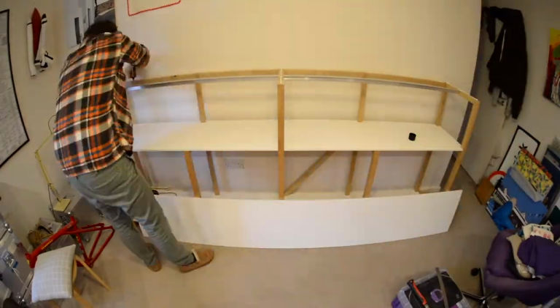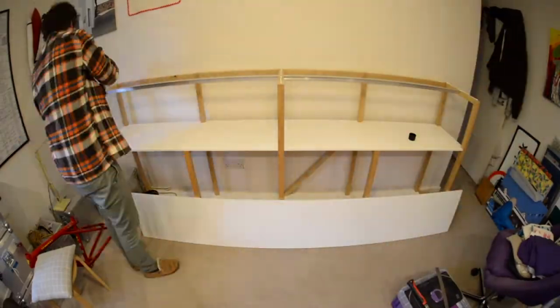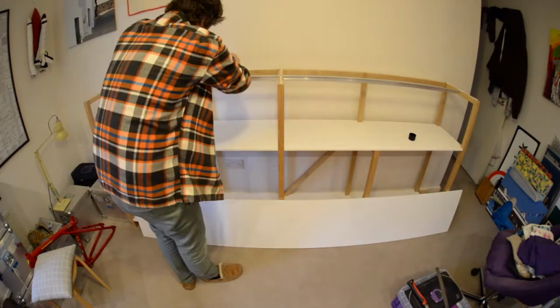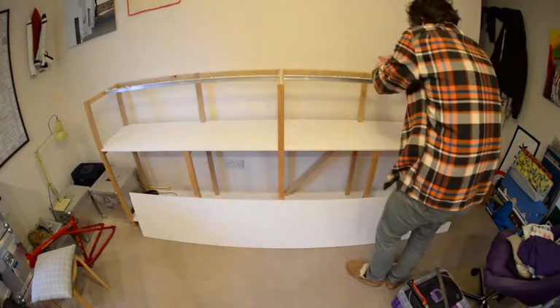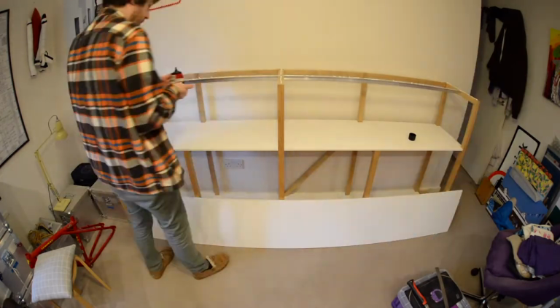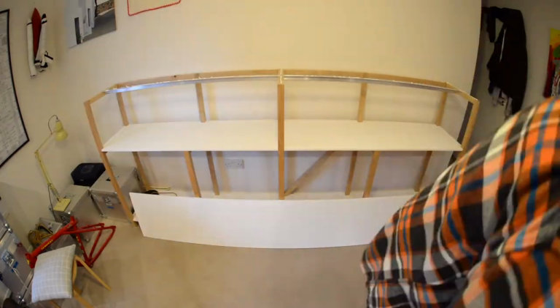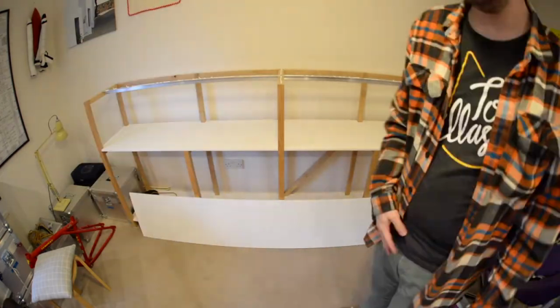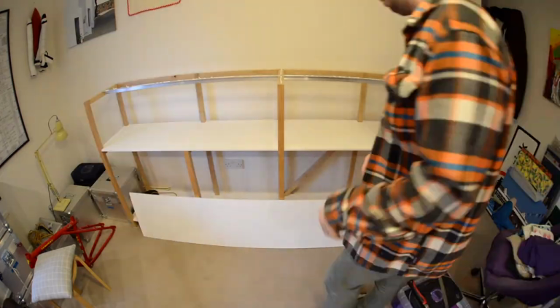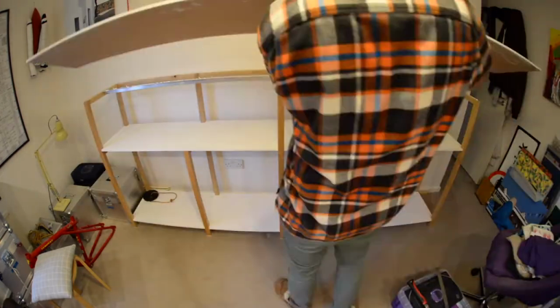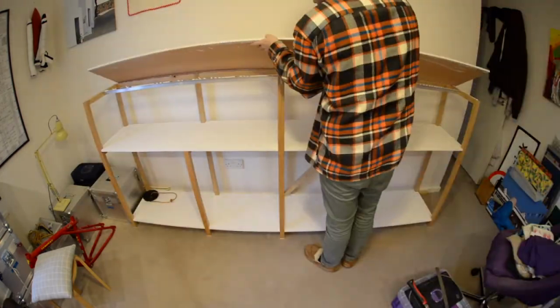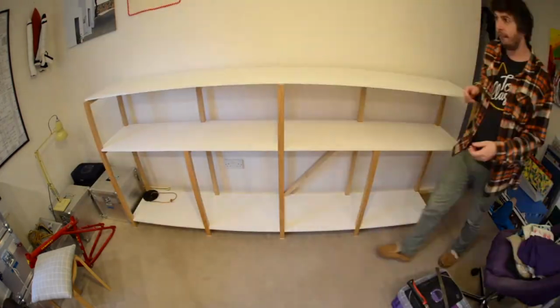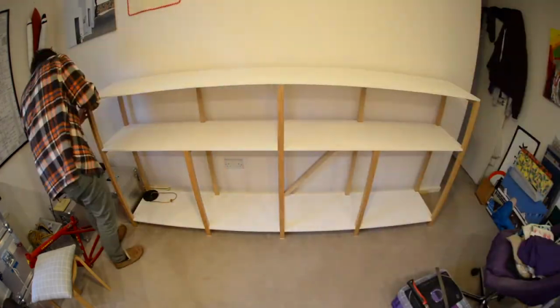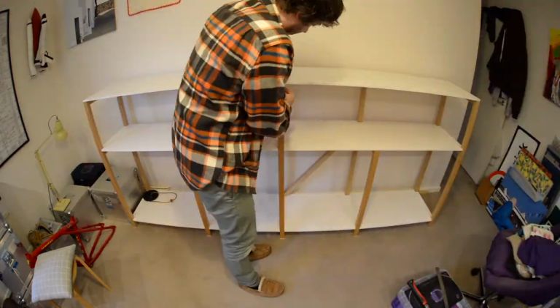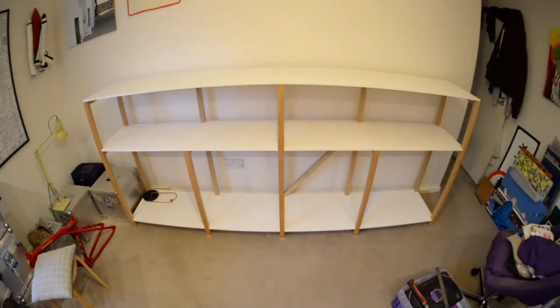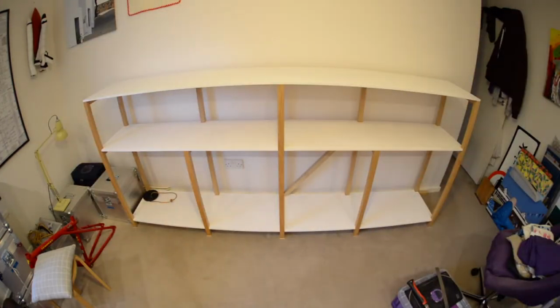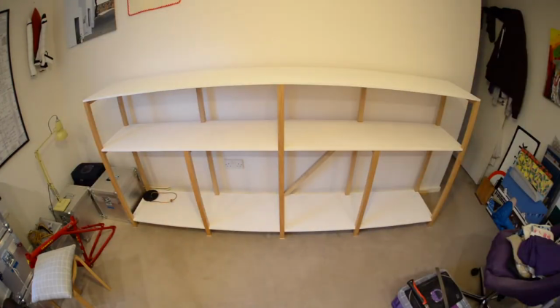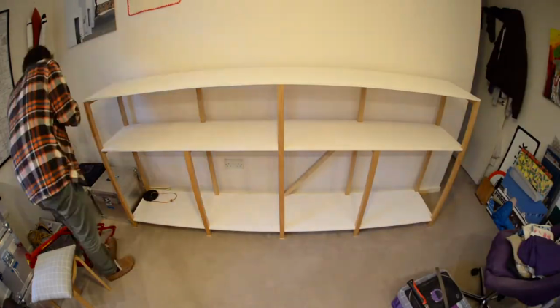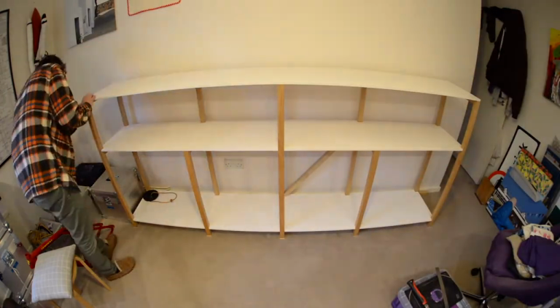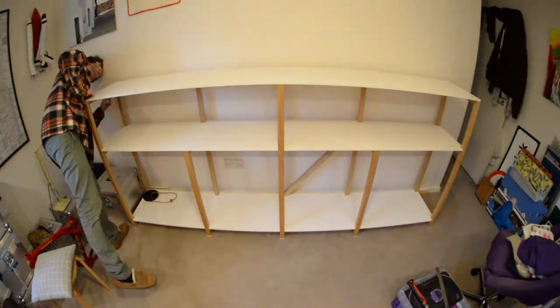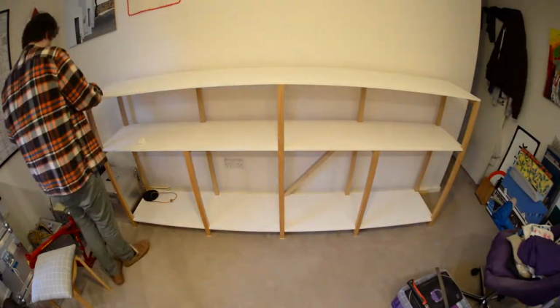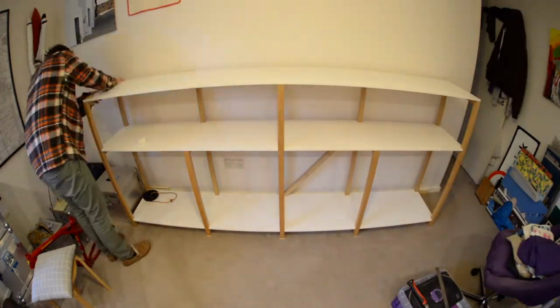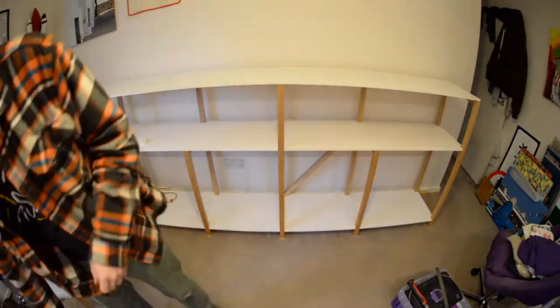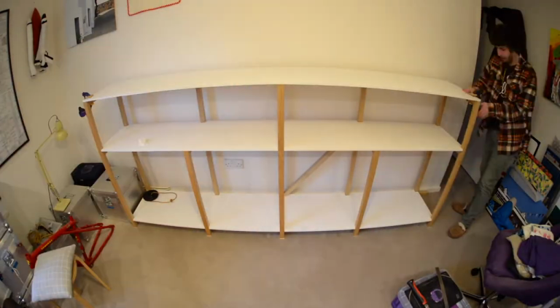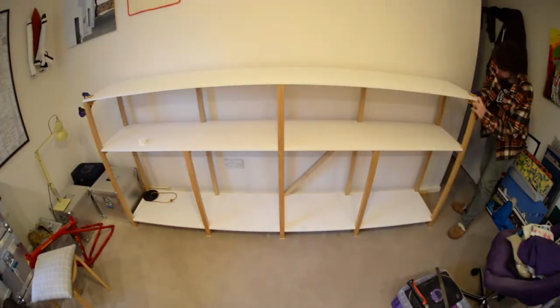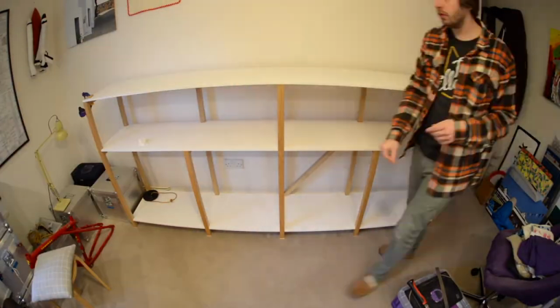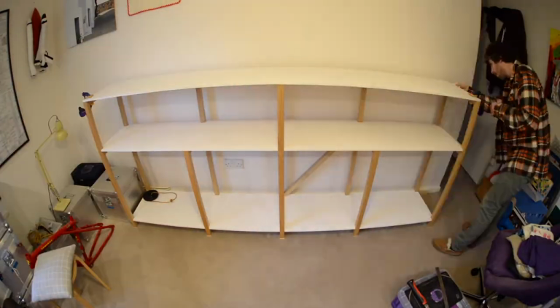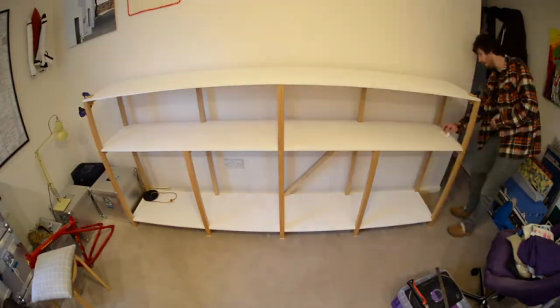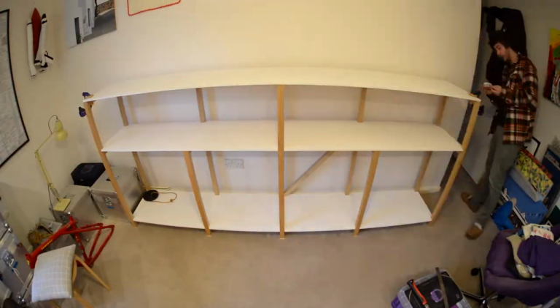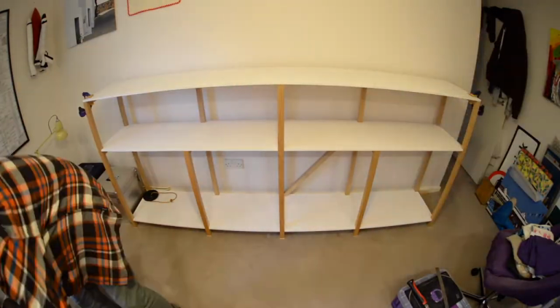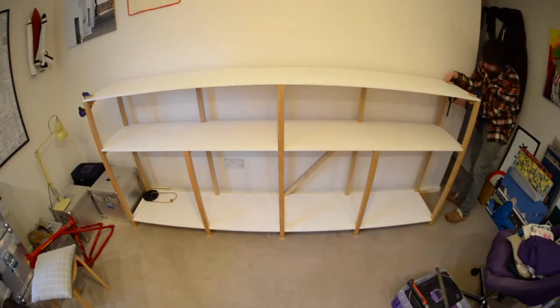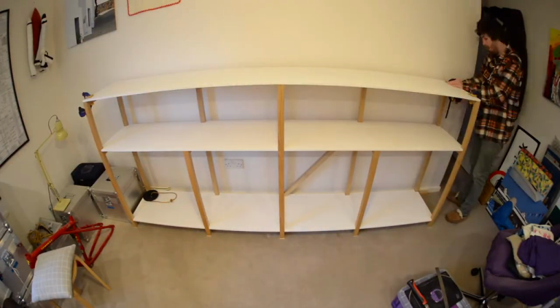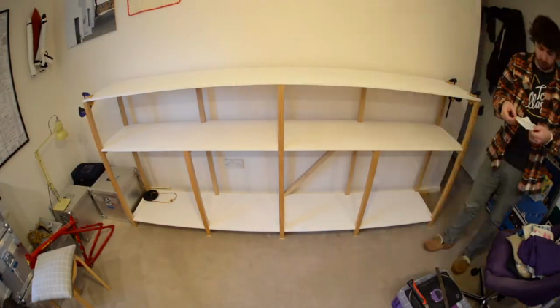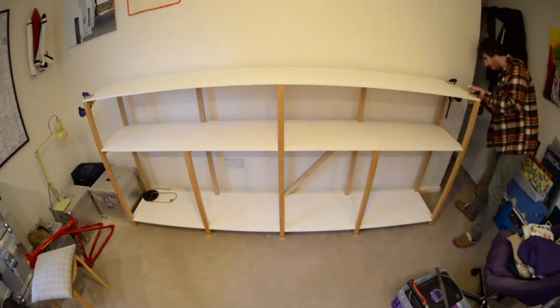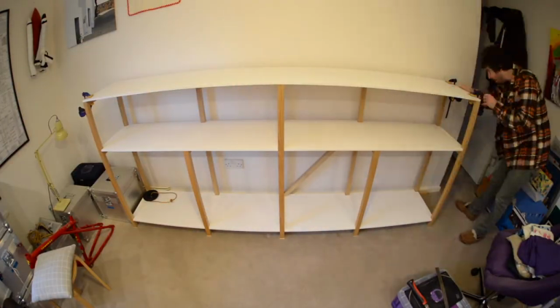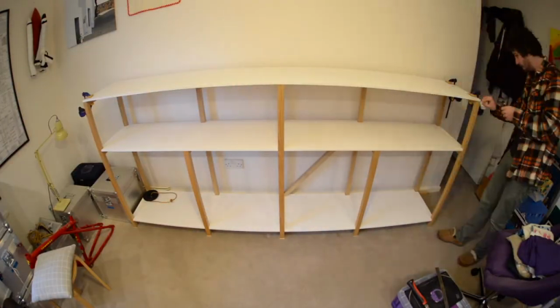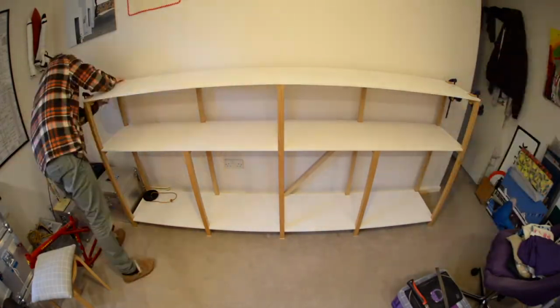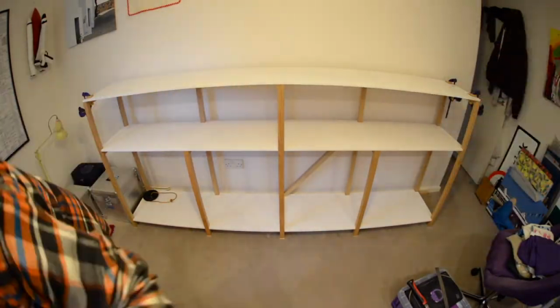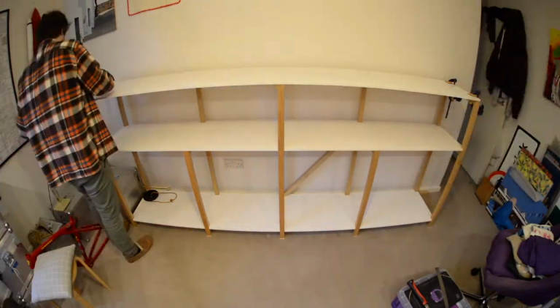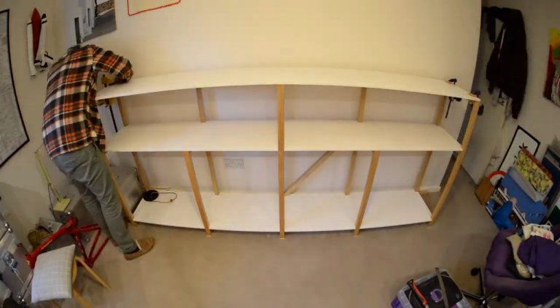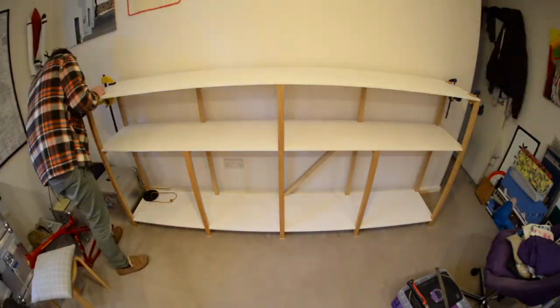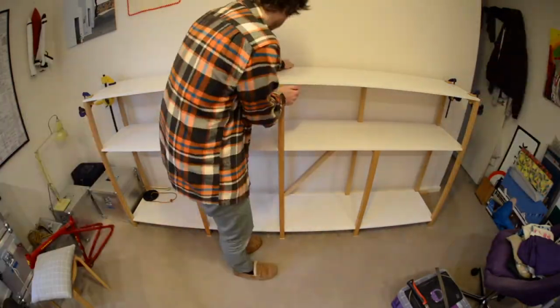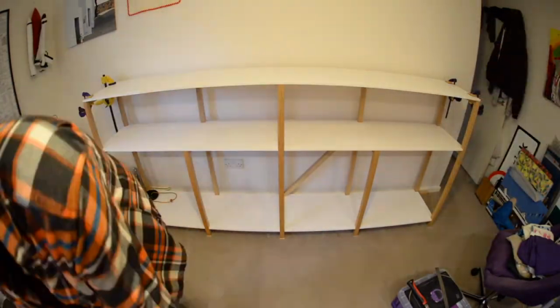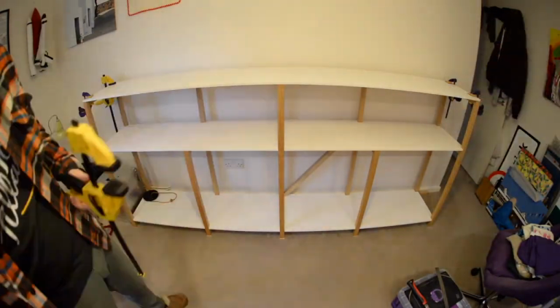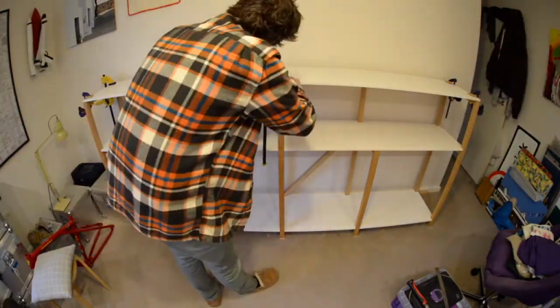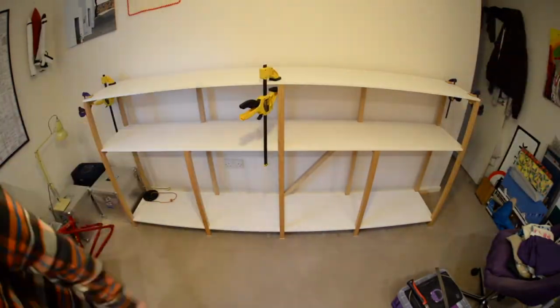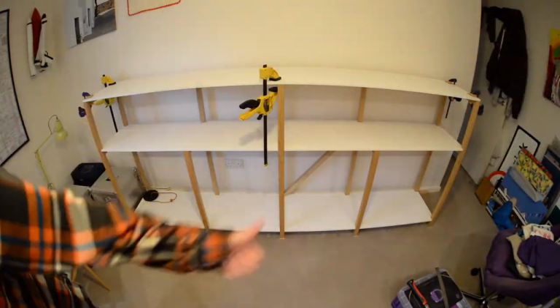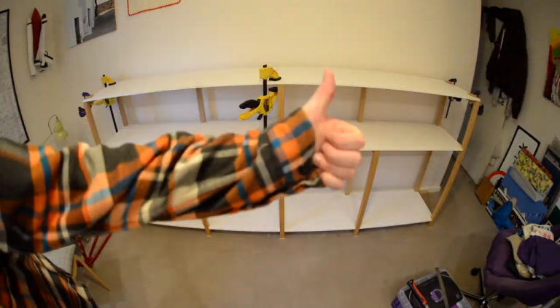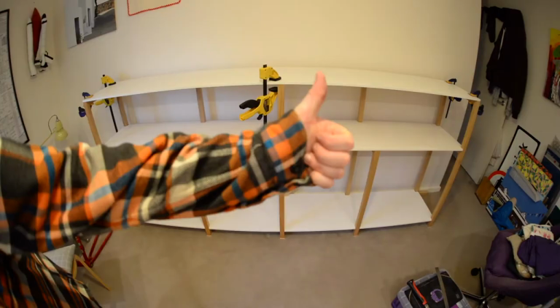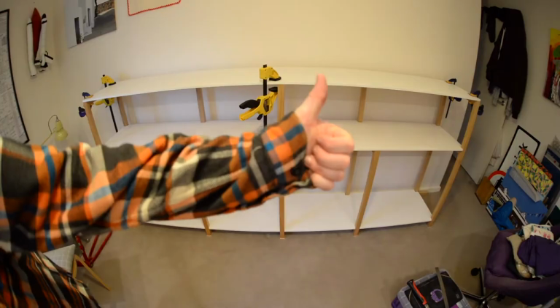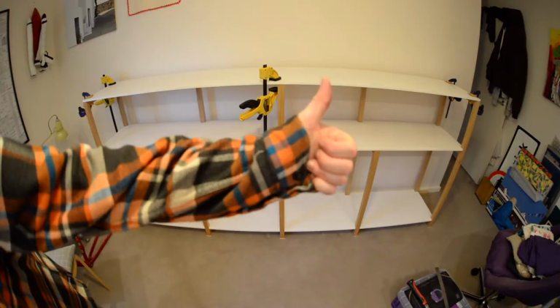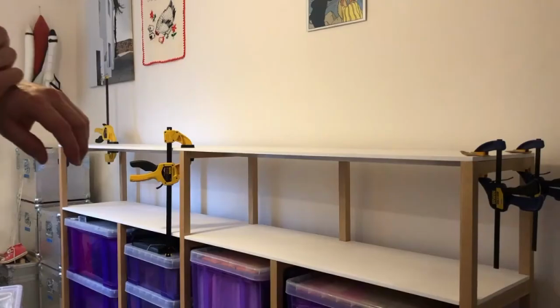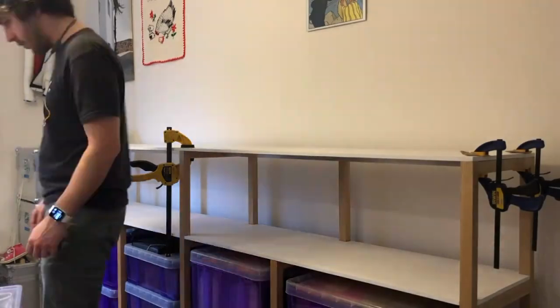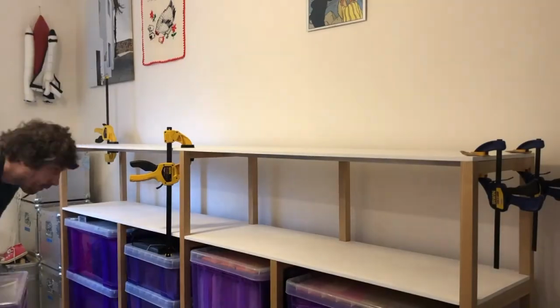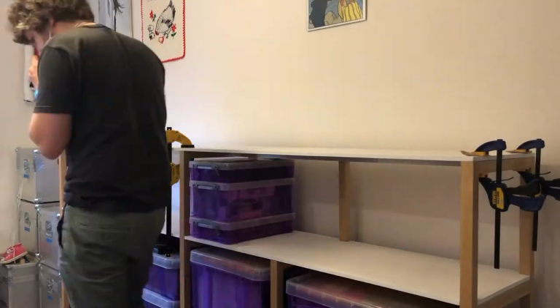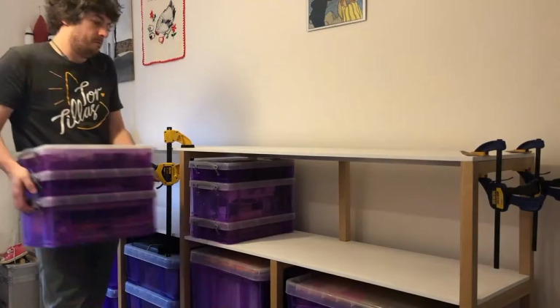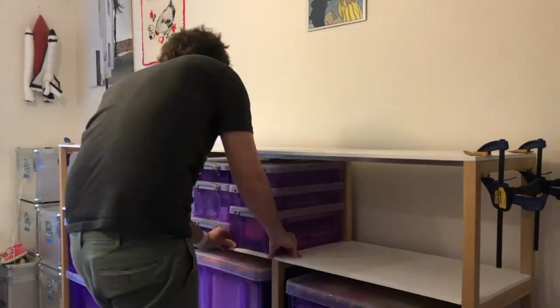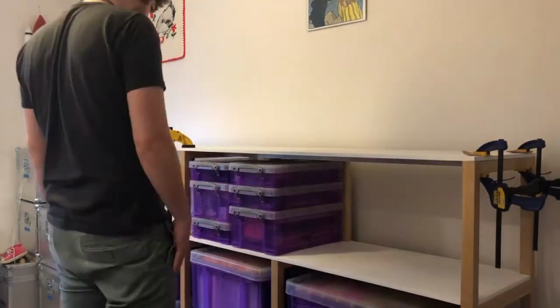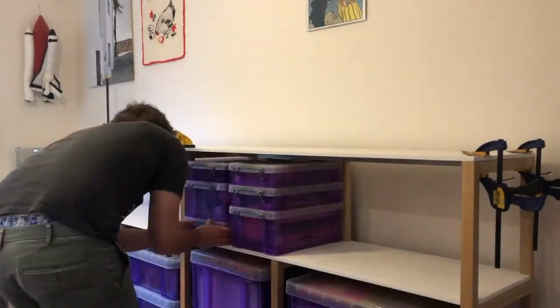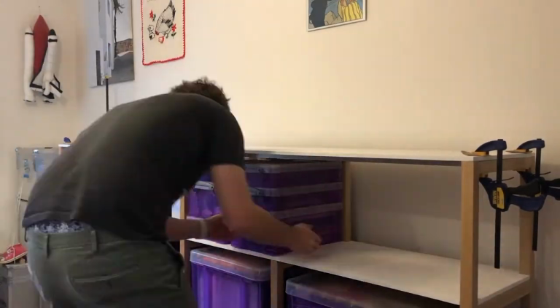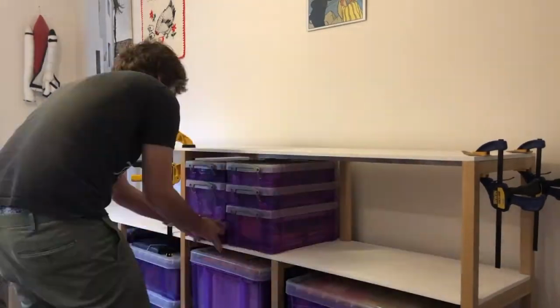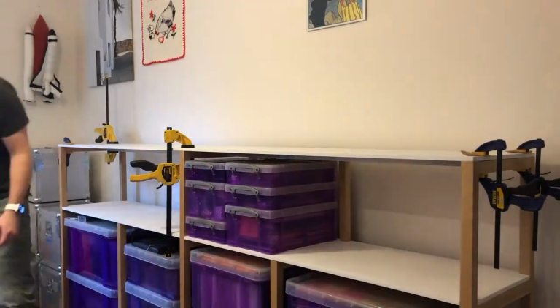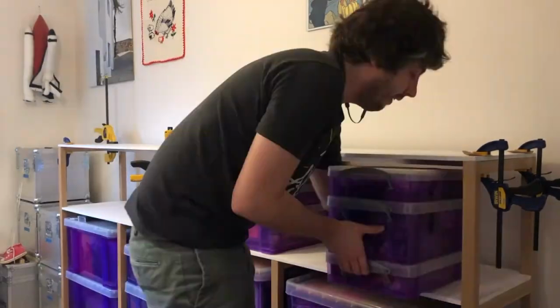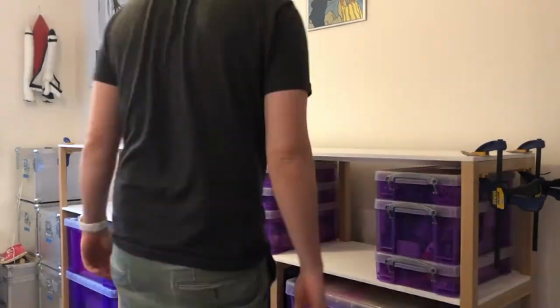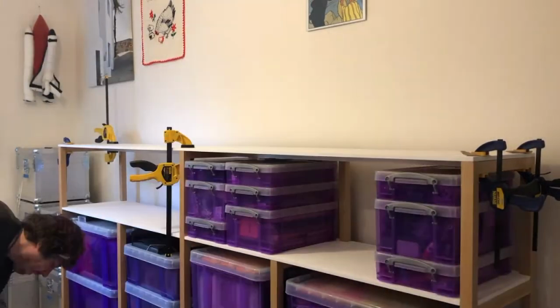With it back together, albeit six inches over to its right, next was to redo what I undid a few days prior — putting everything back on the shelves.